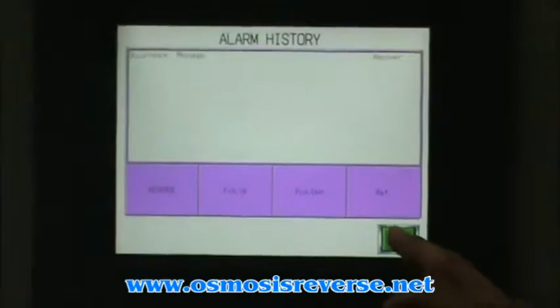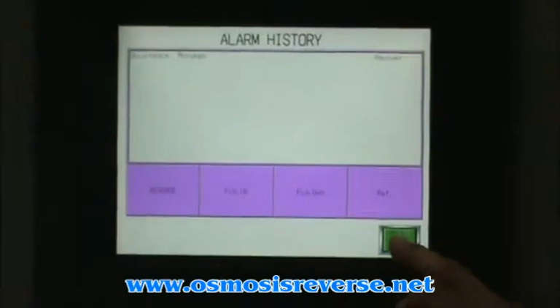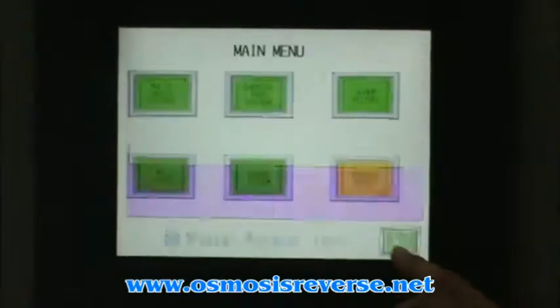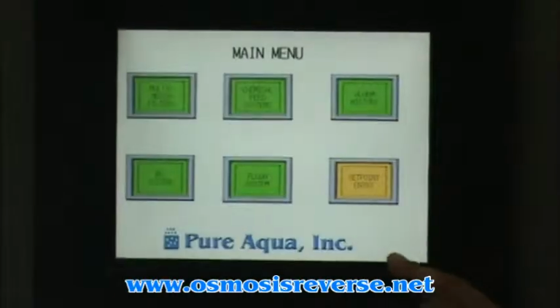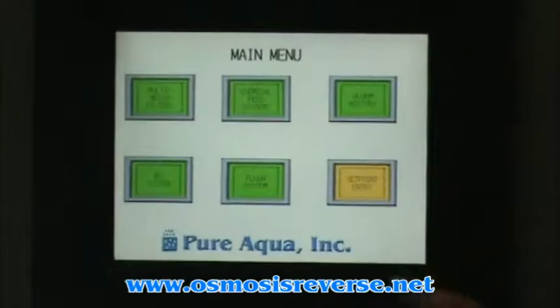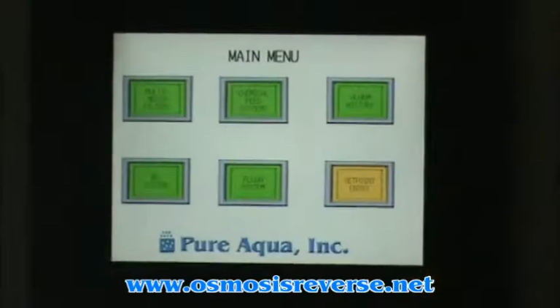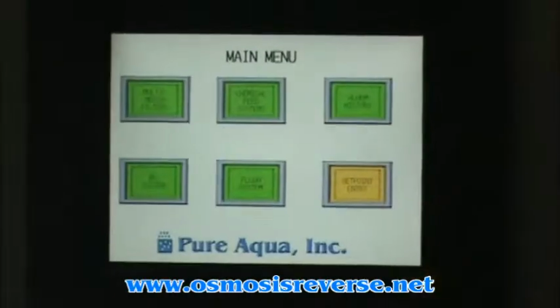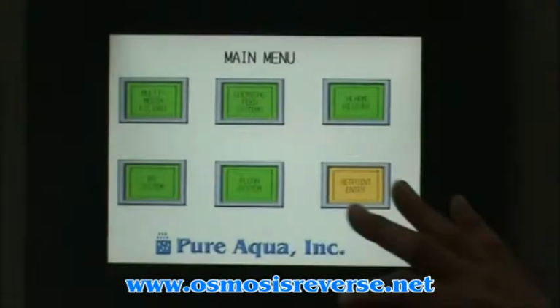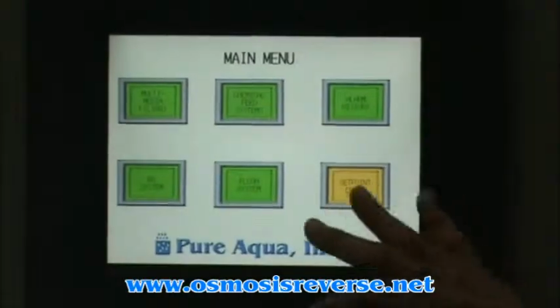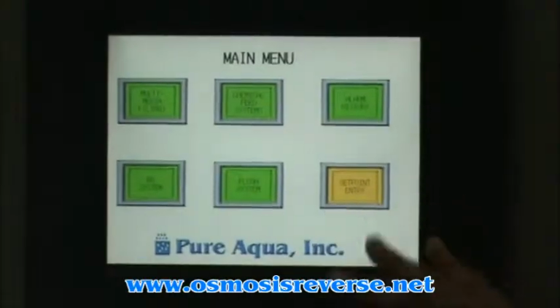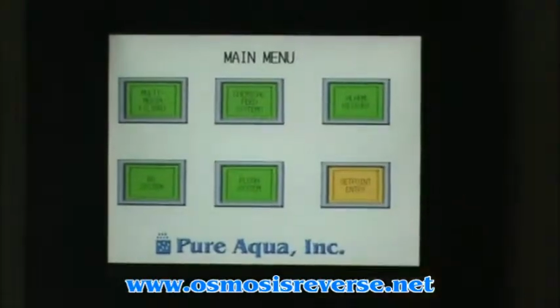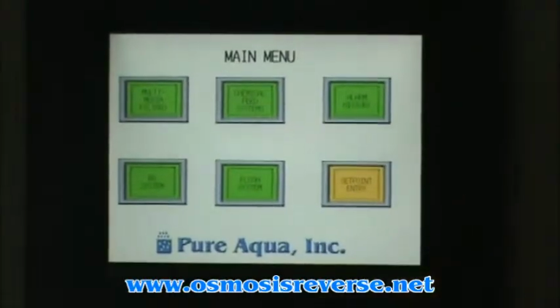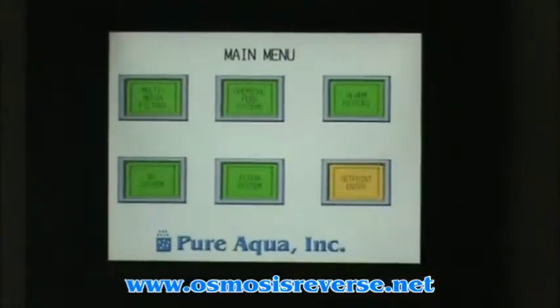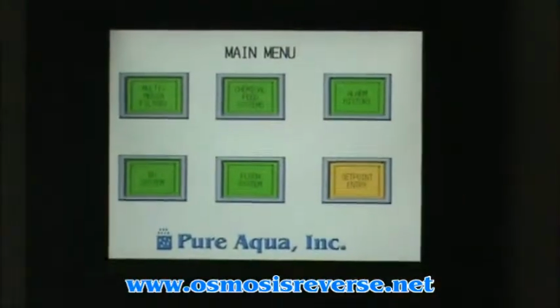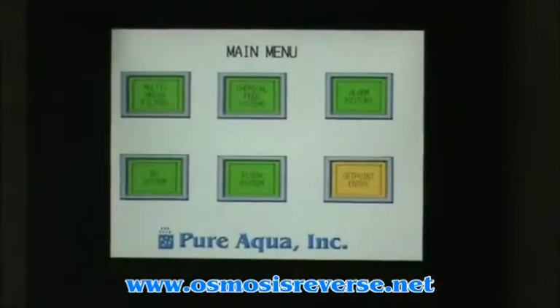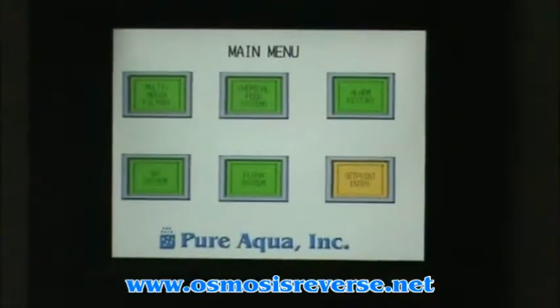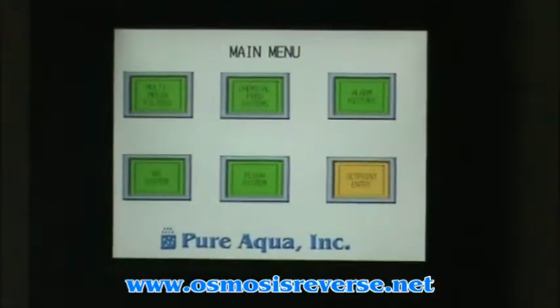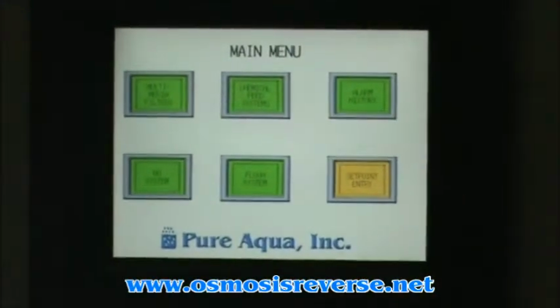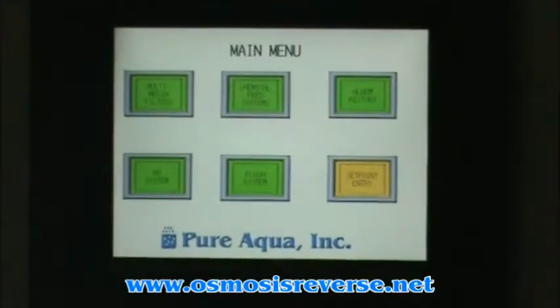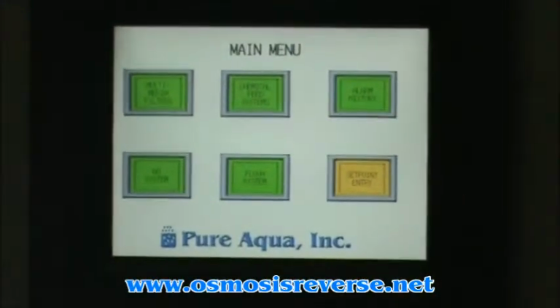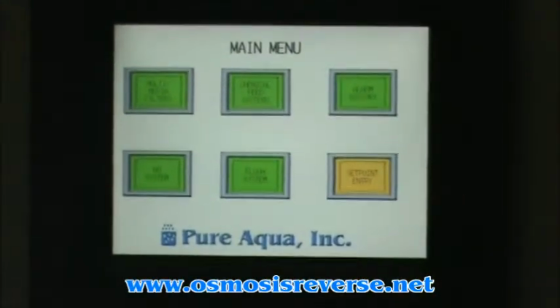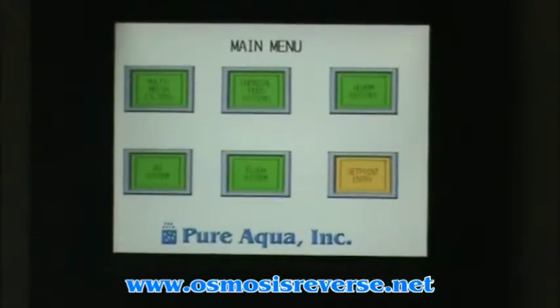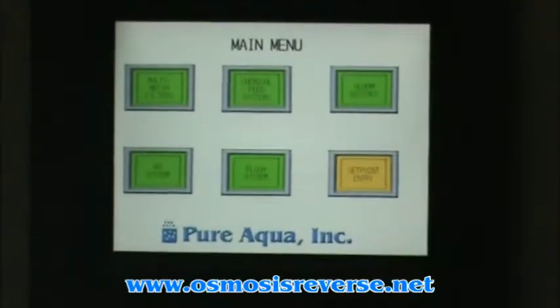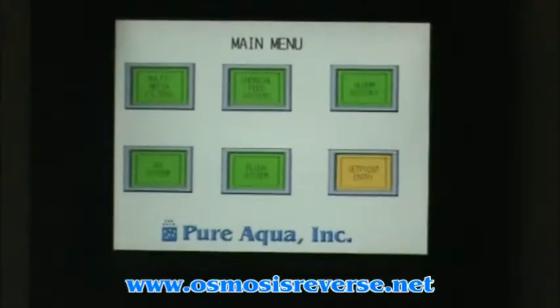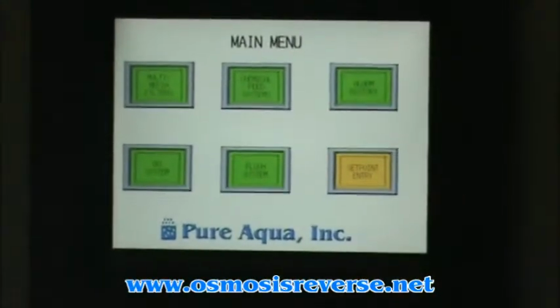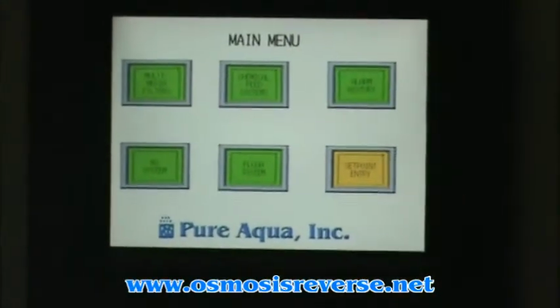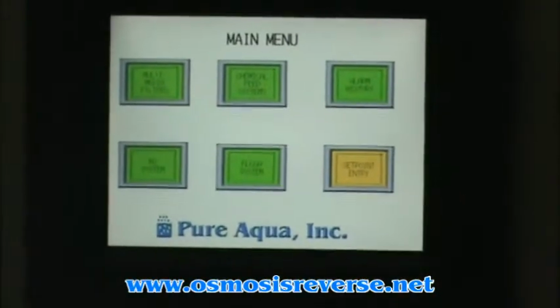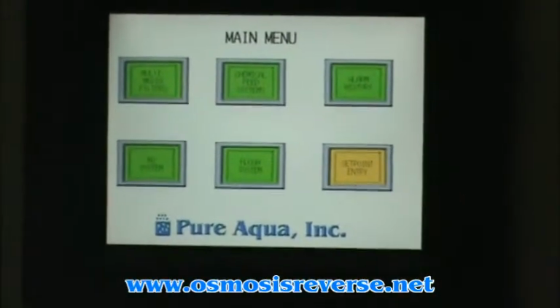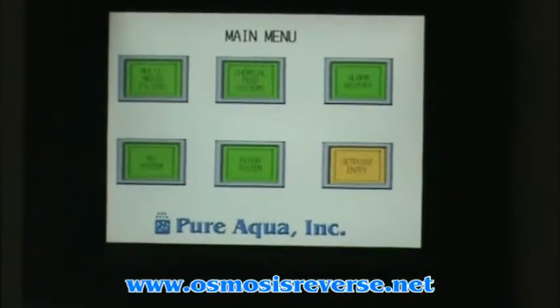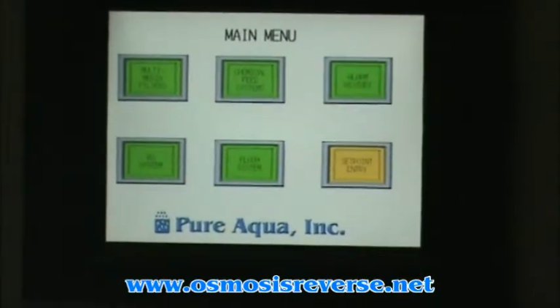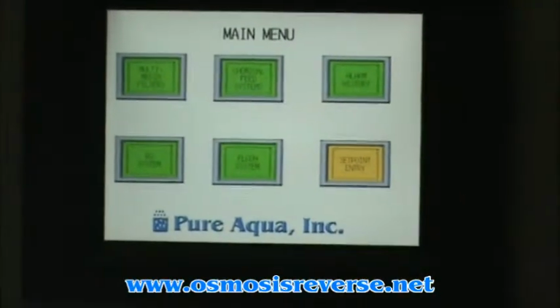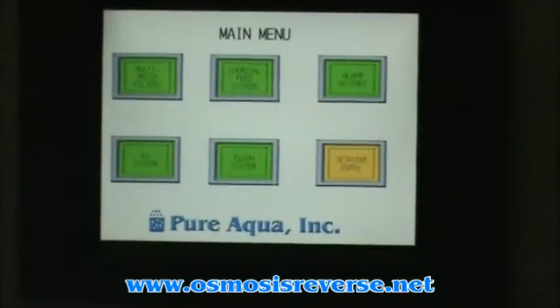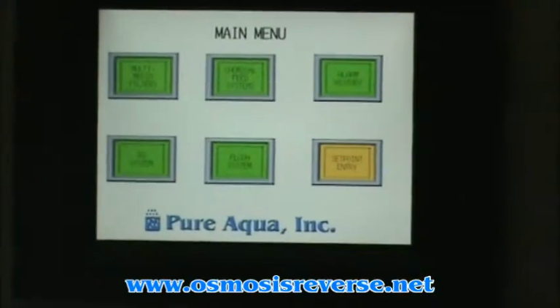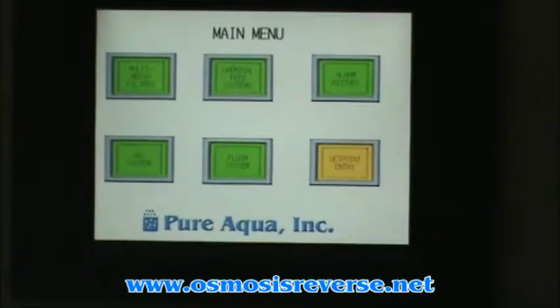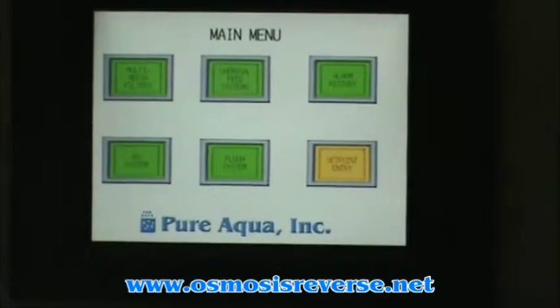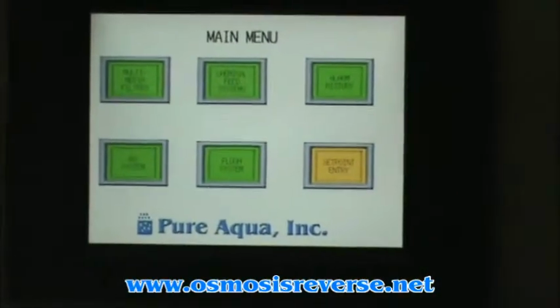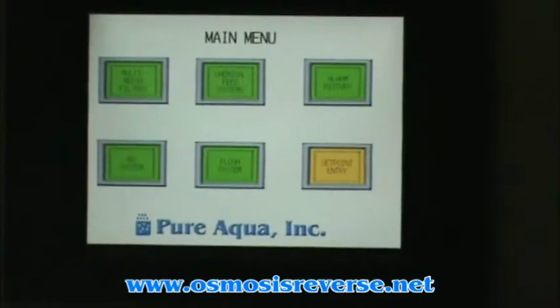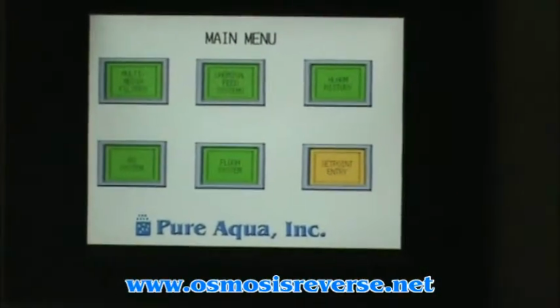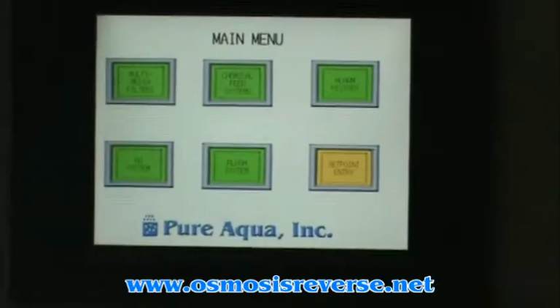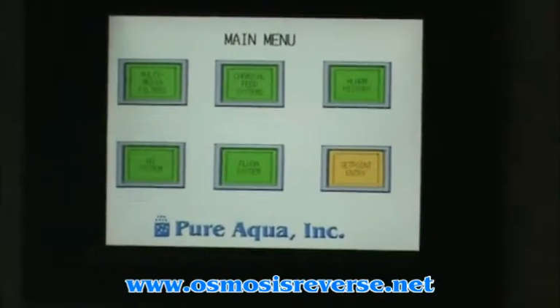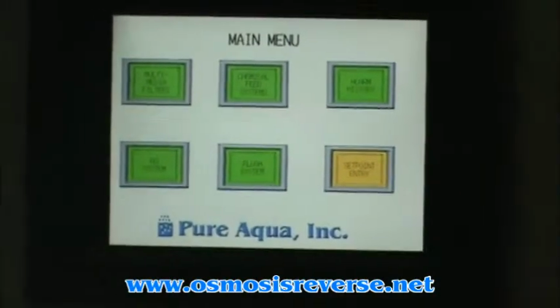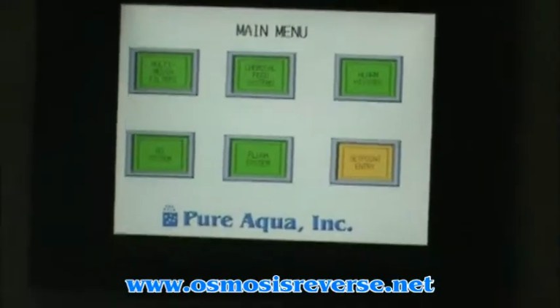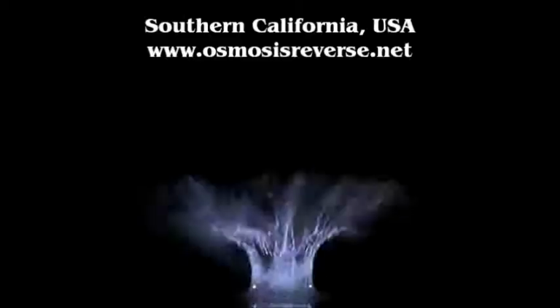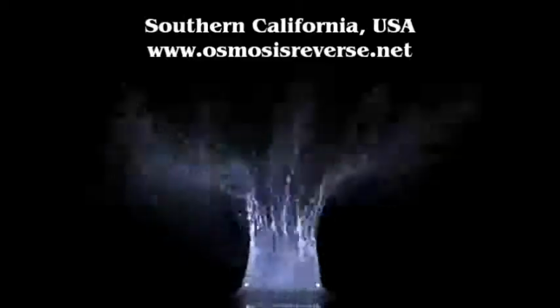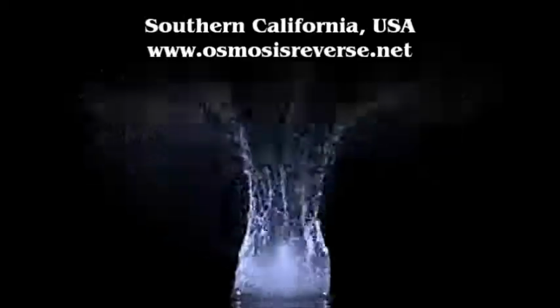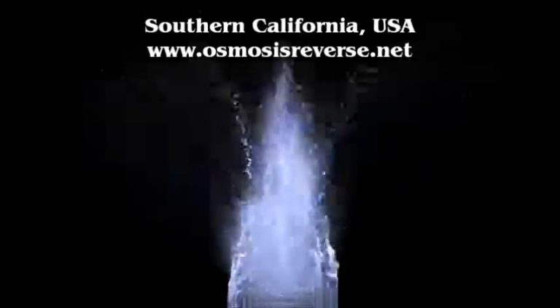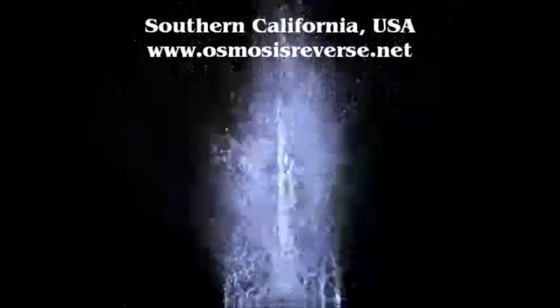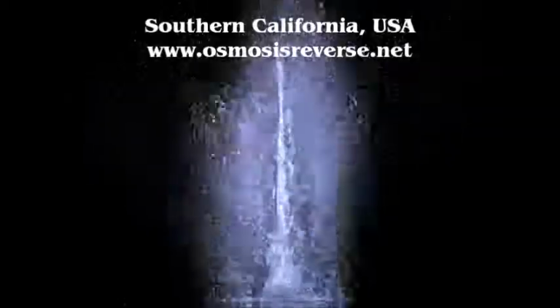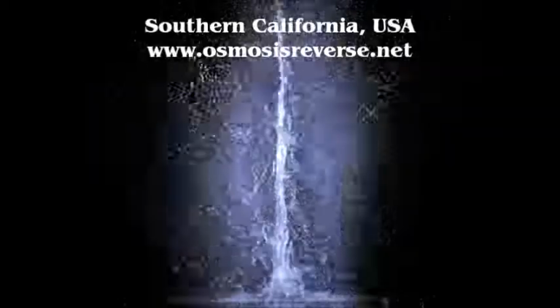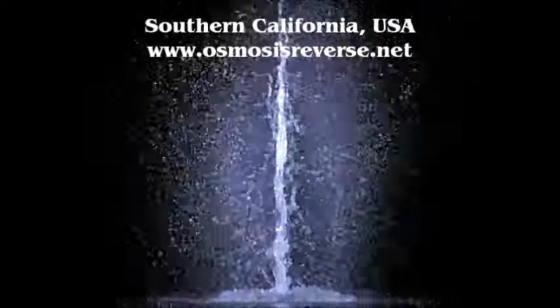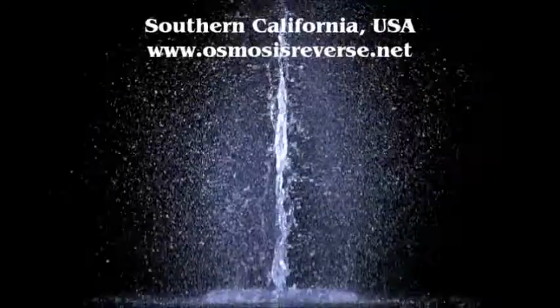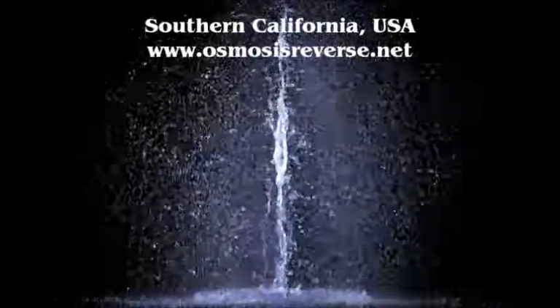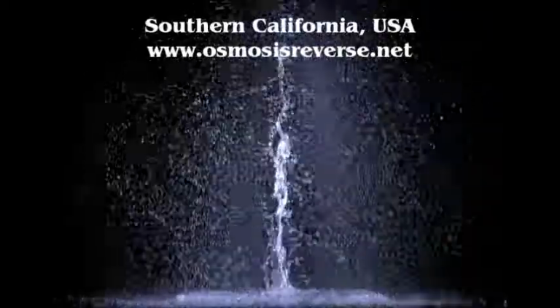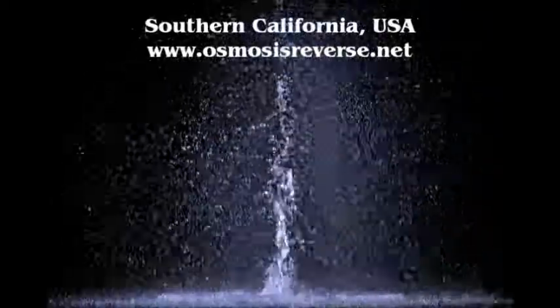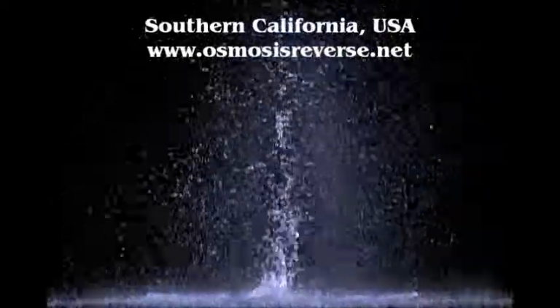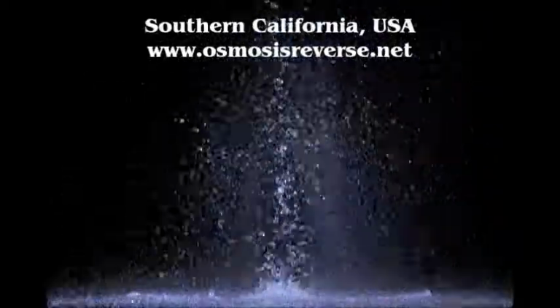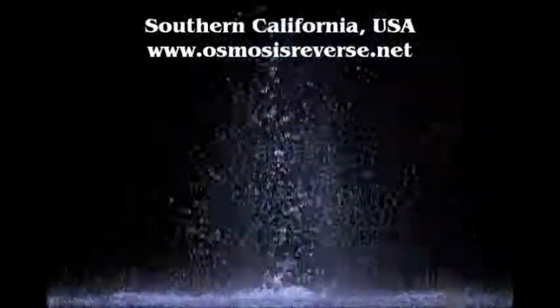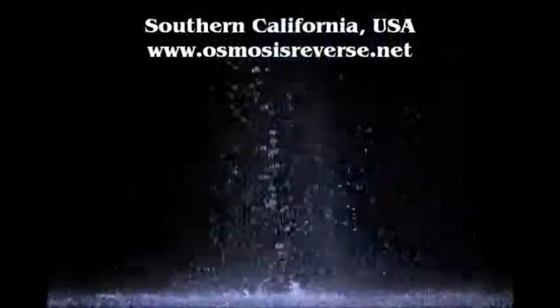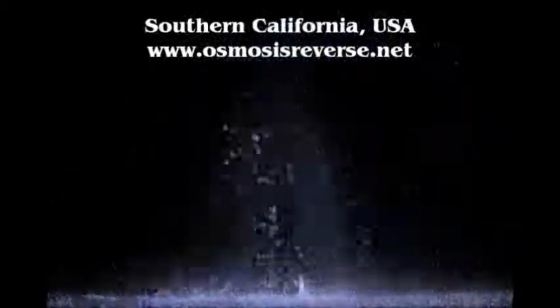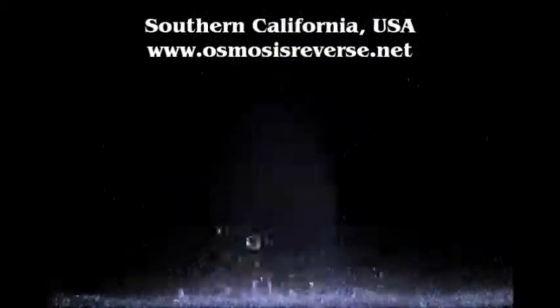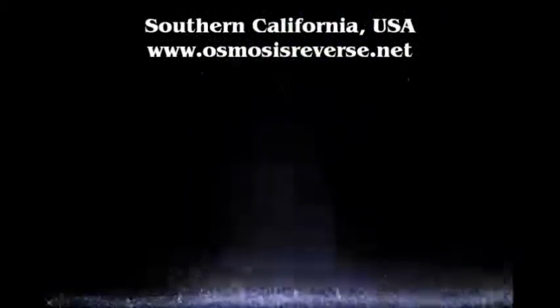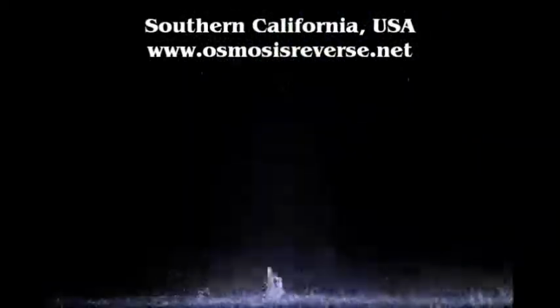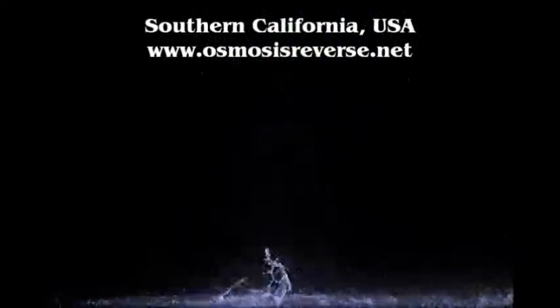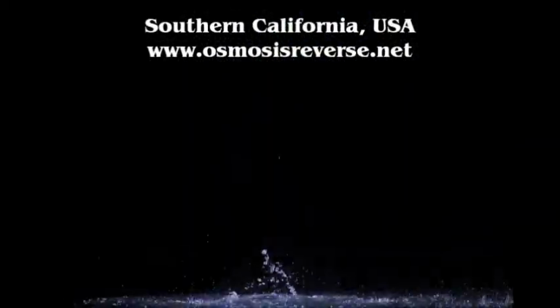So that's pretty much the whole overview of this HMI.